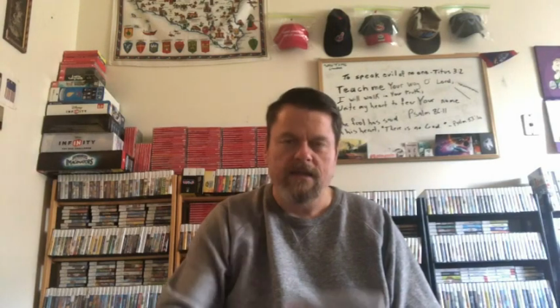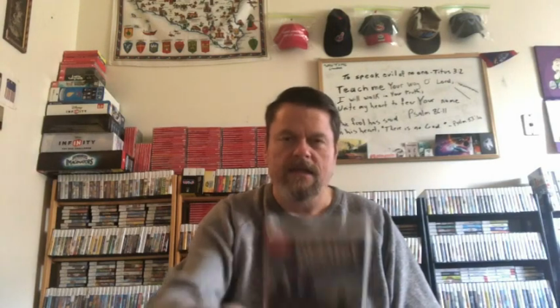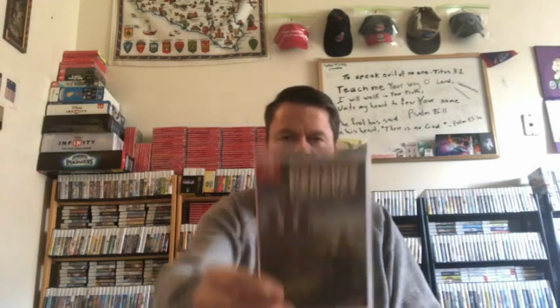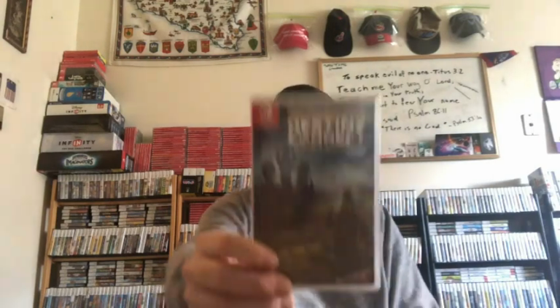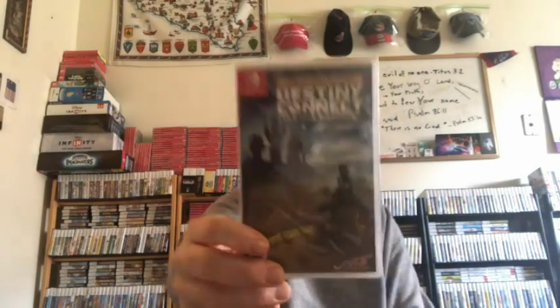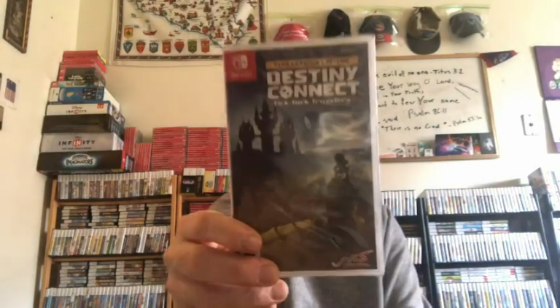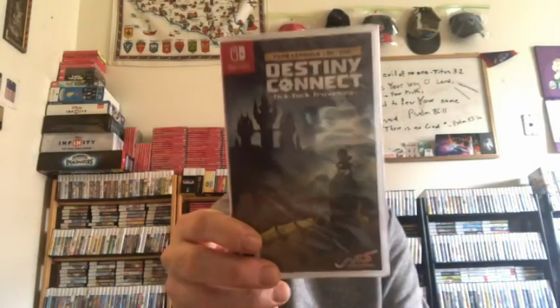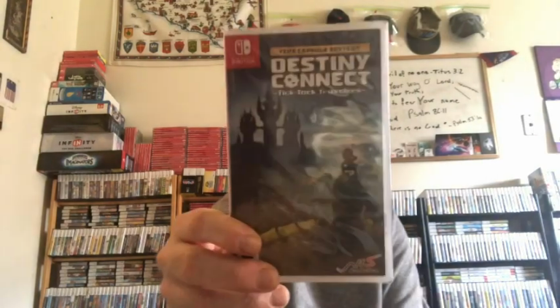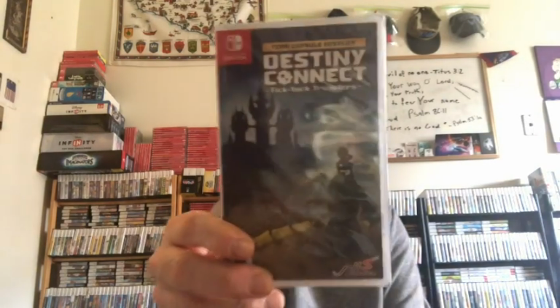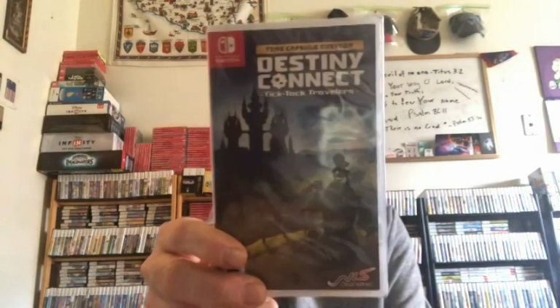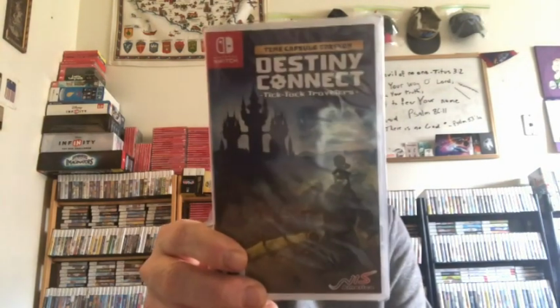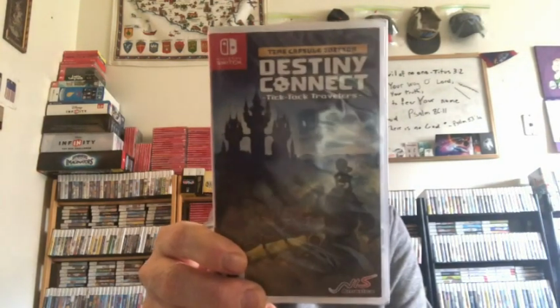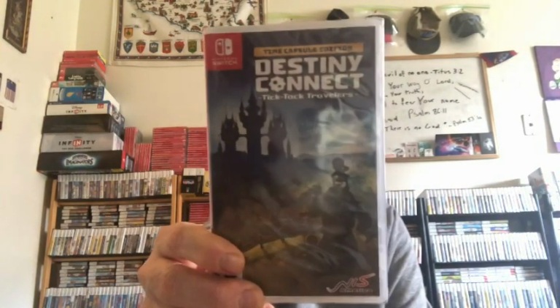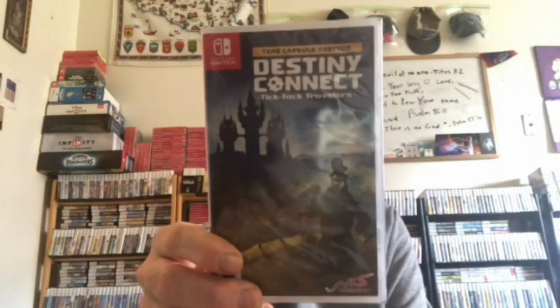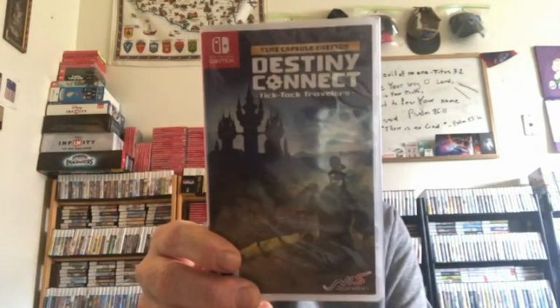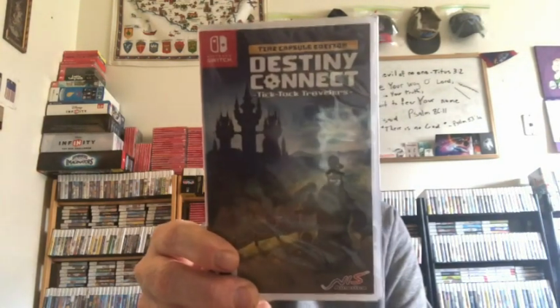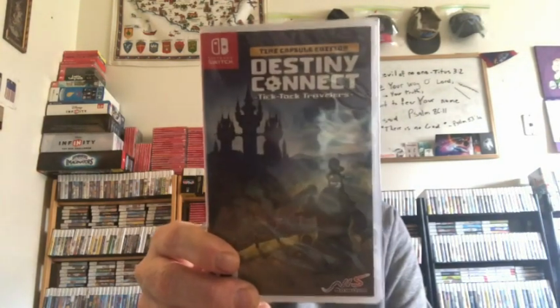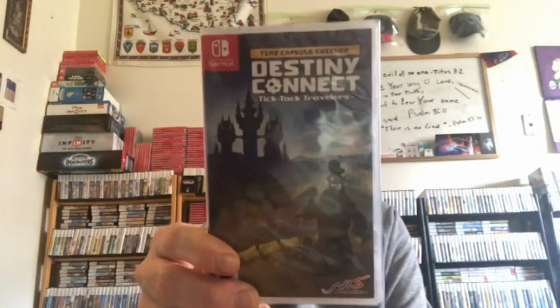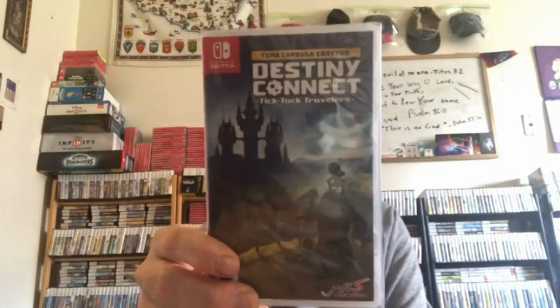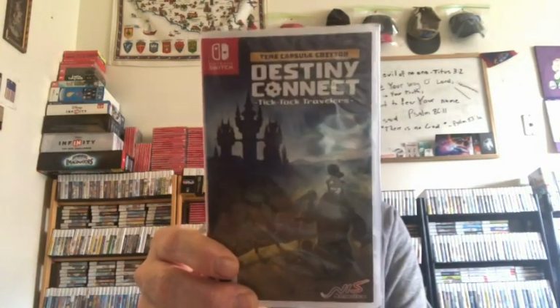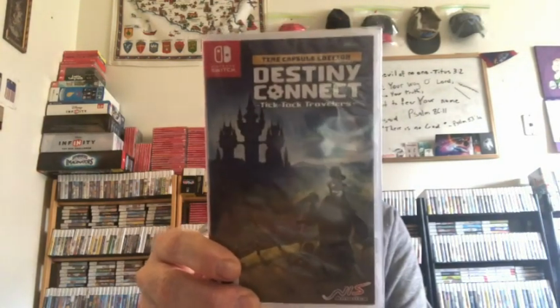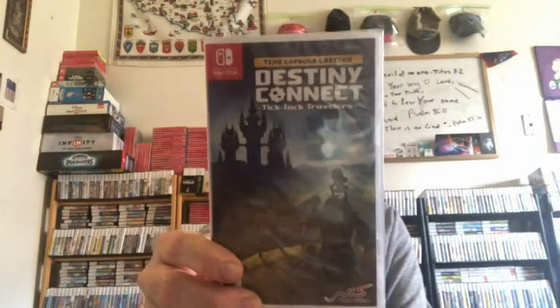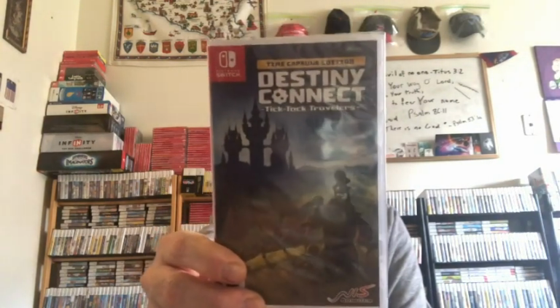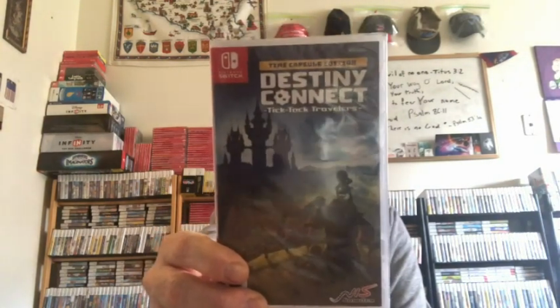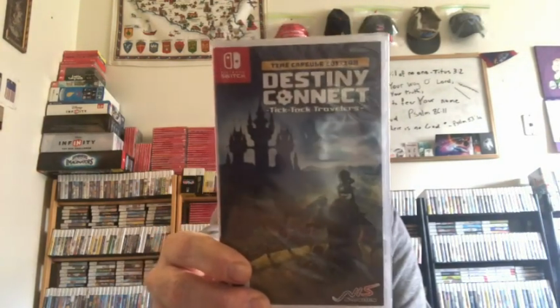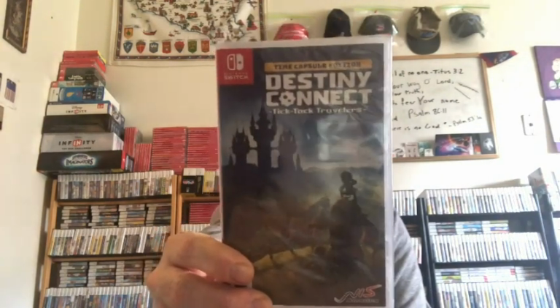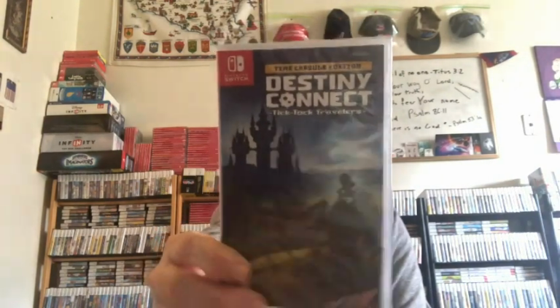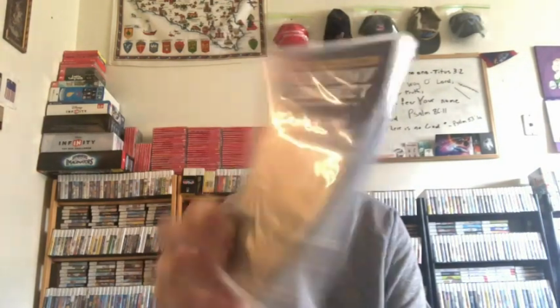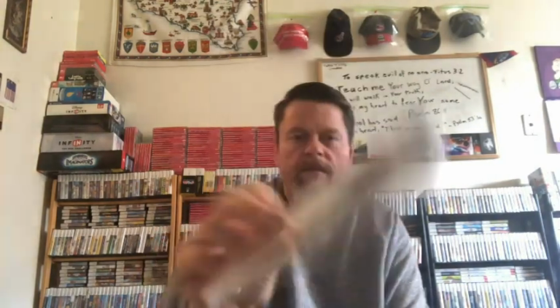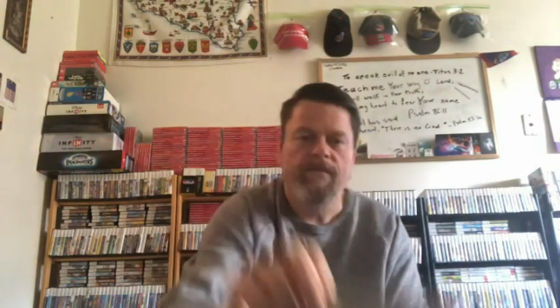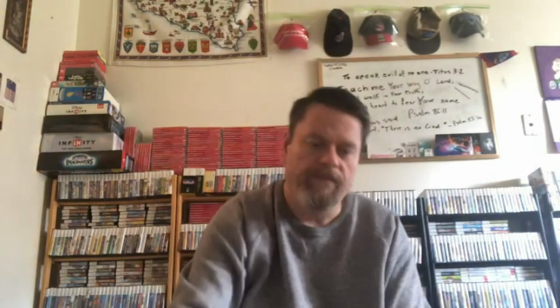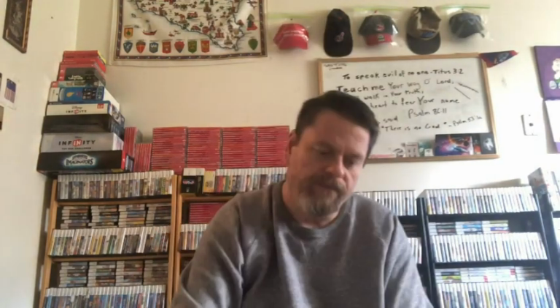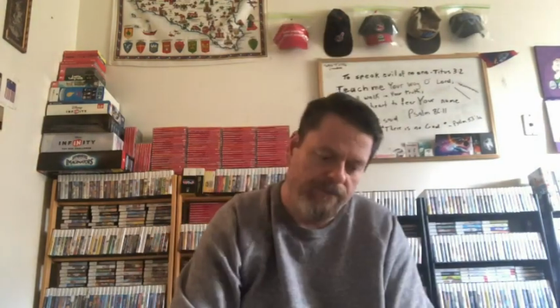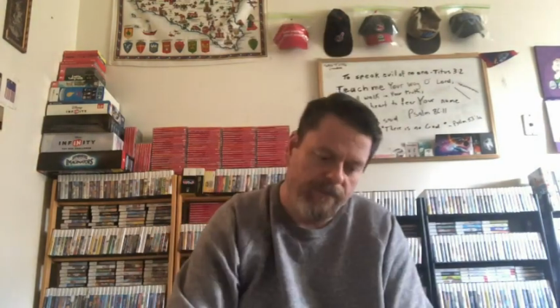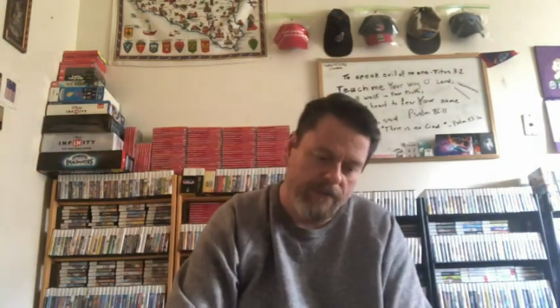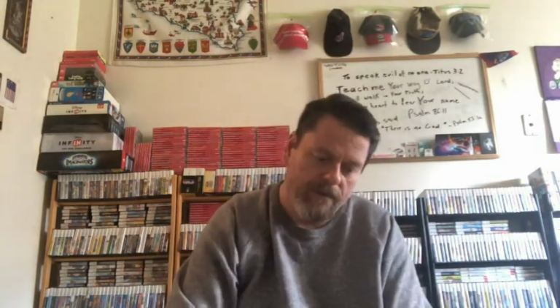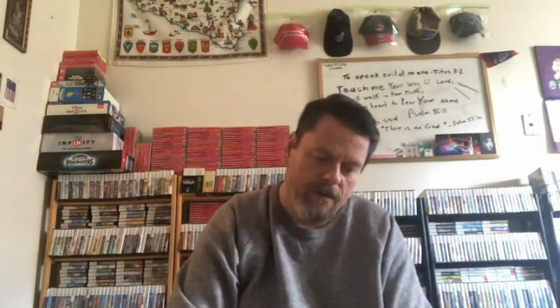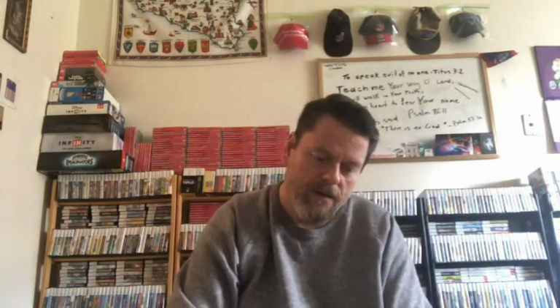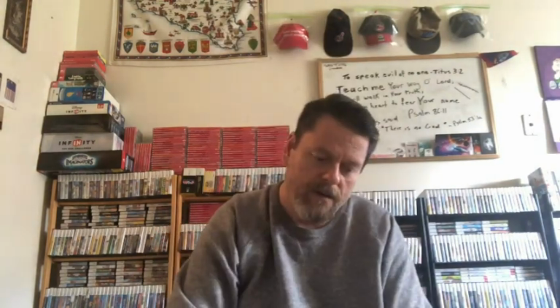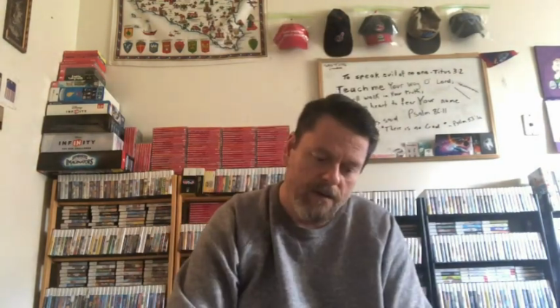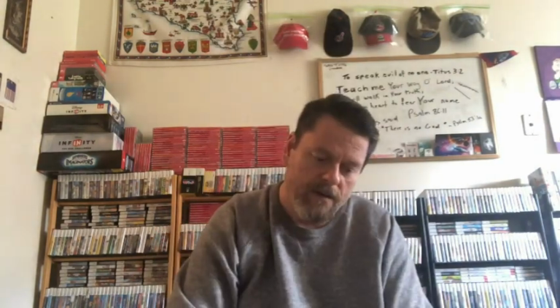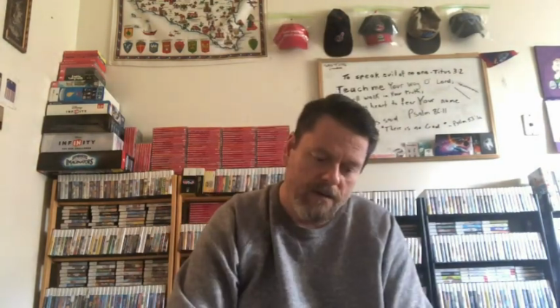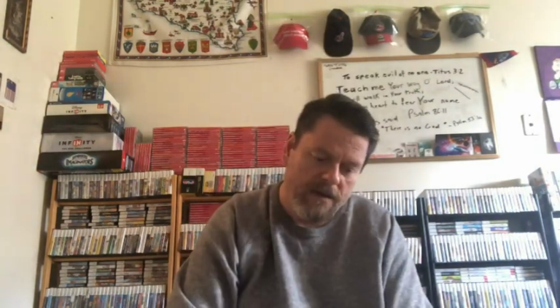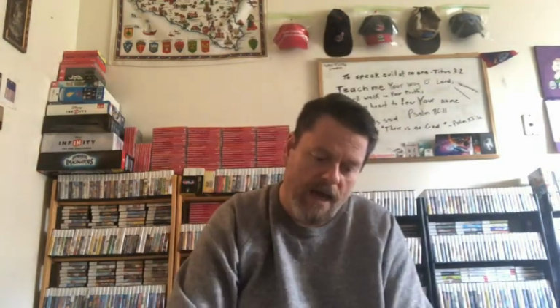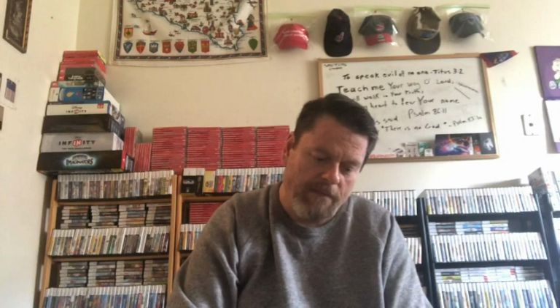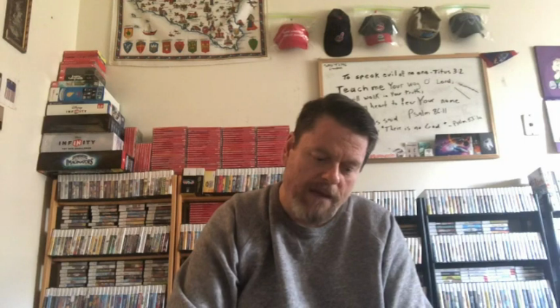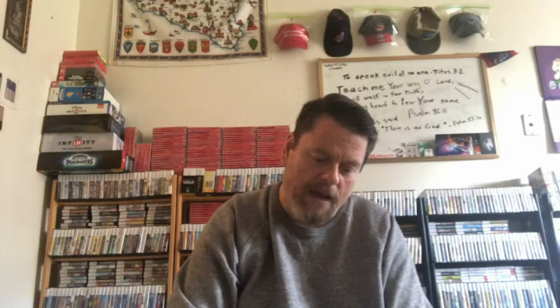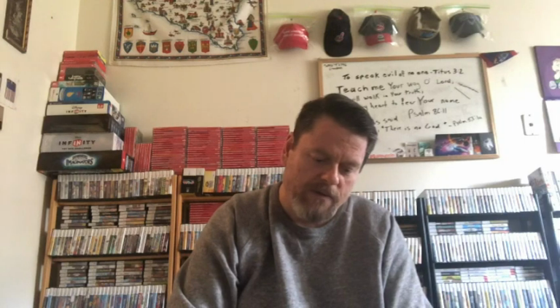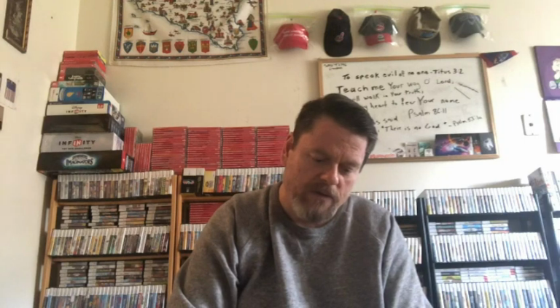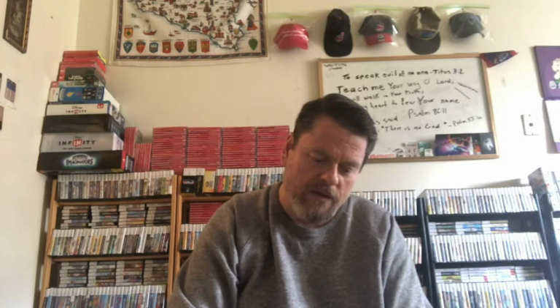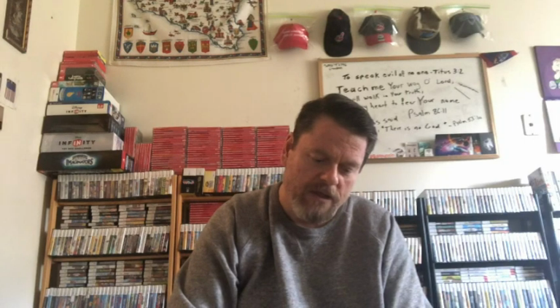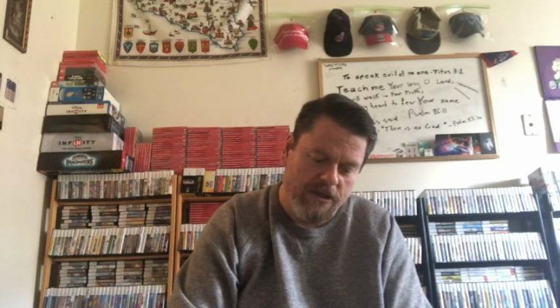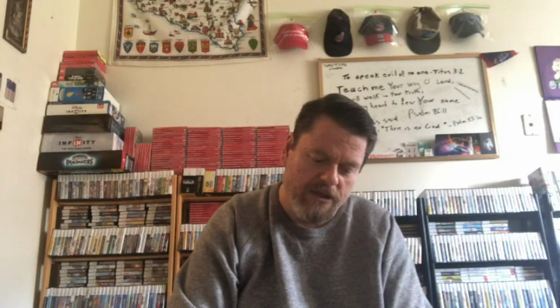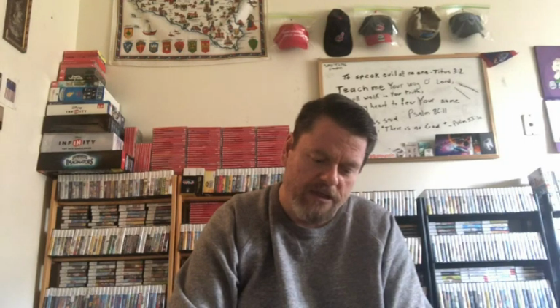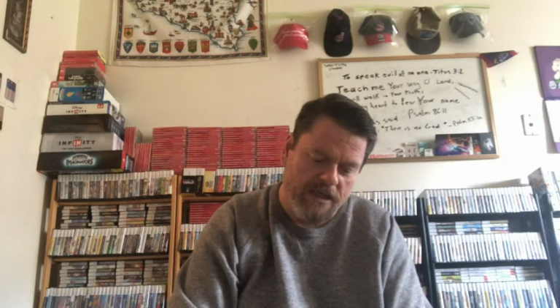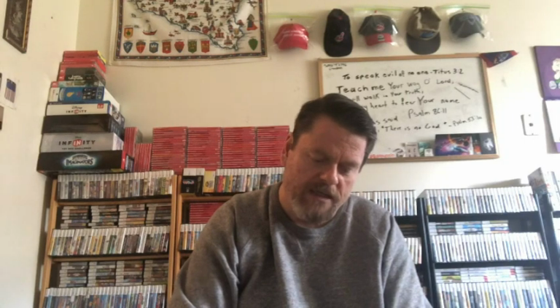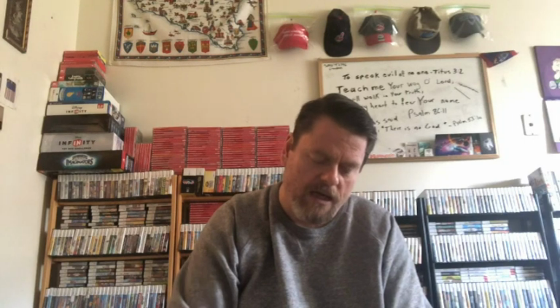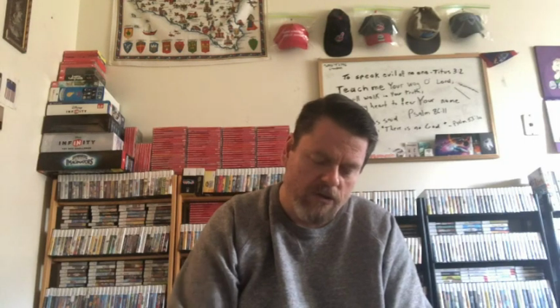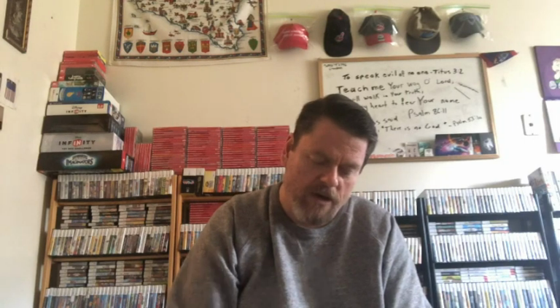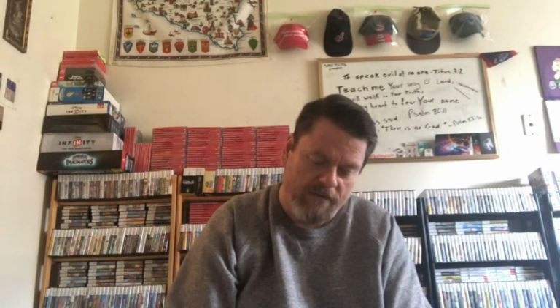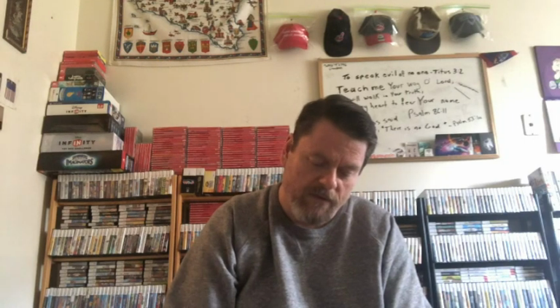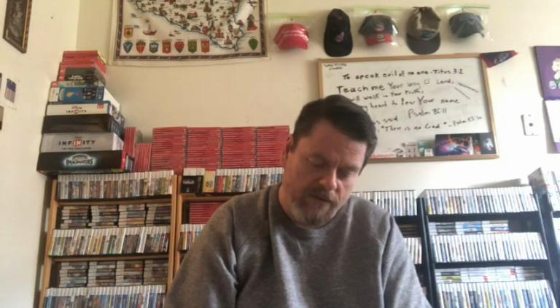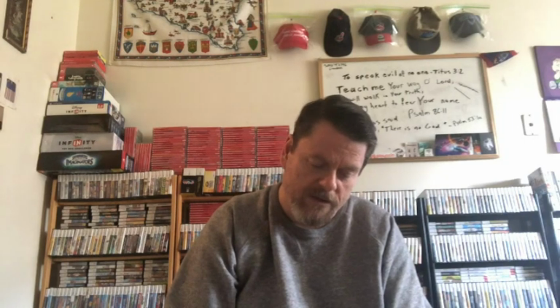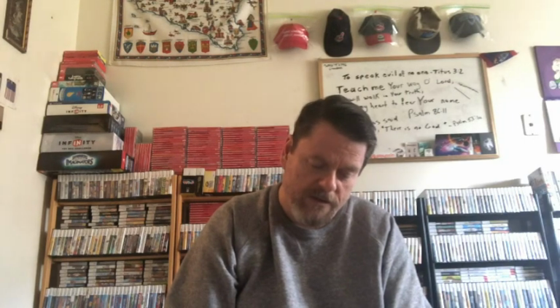Destiny Connect: Tick-Tock Travelers, Time Capsule Edition.